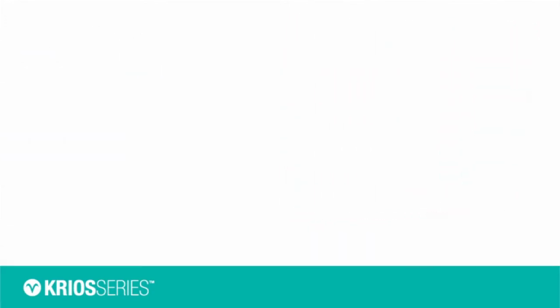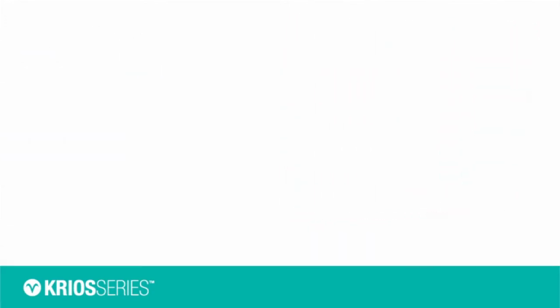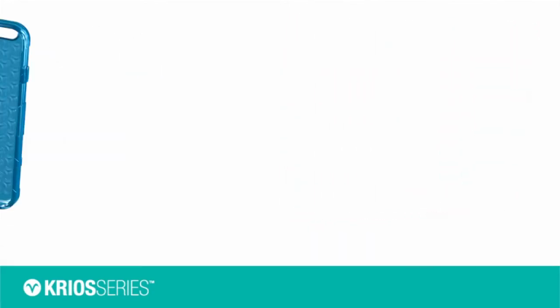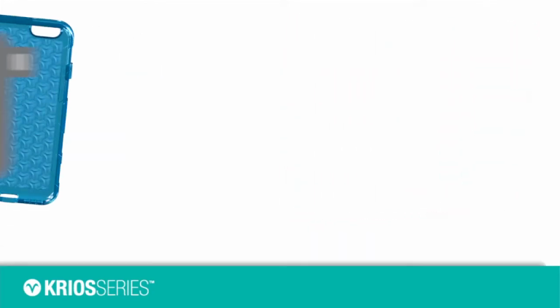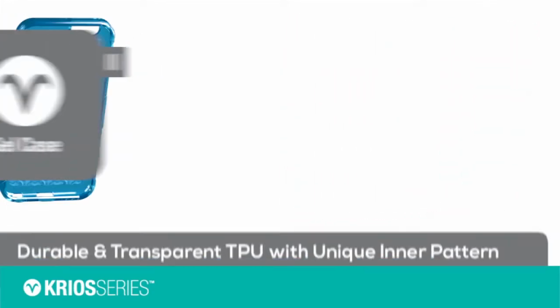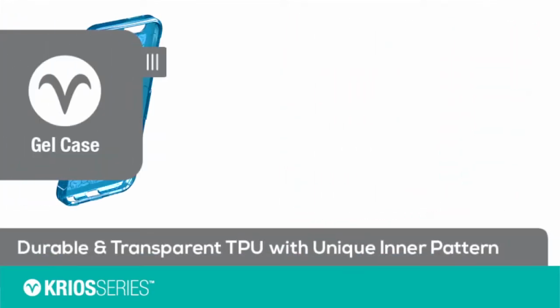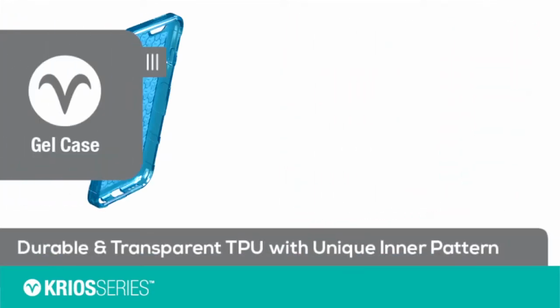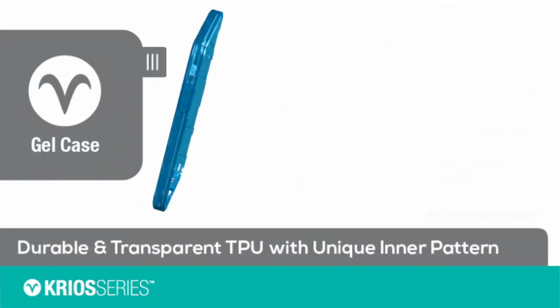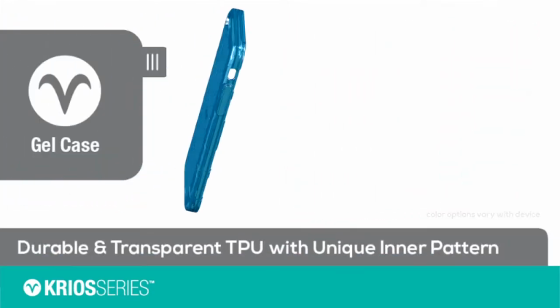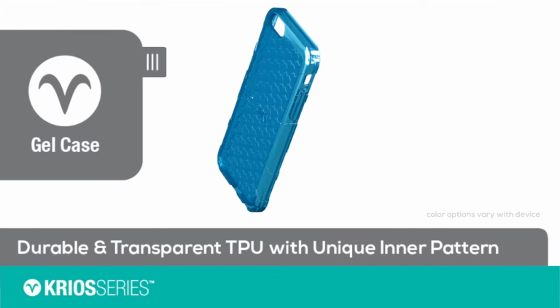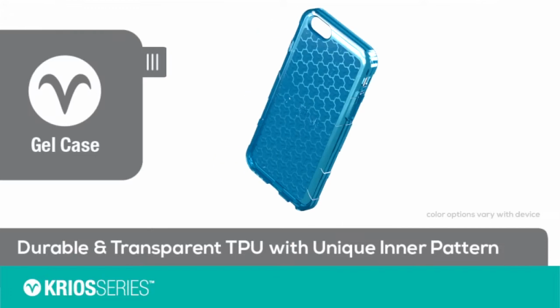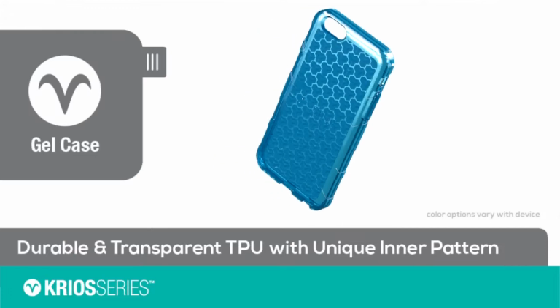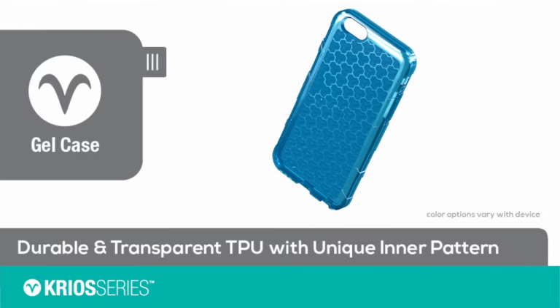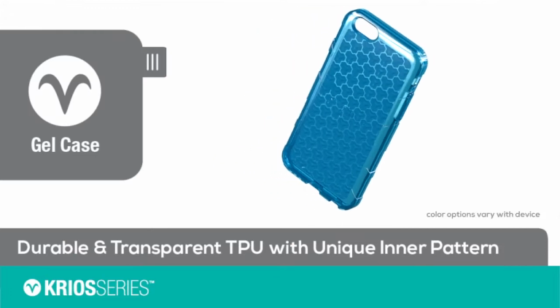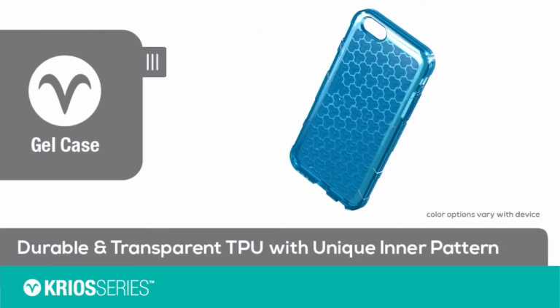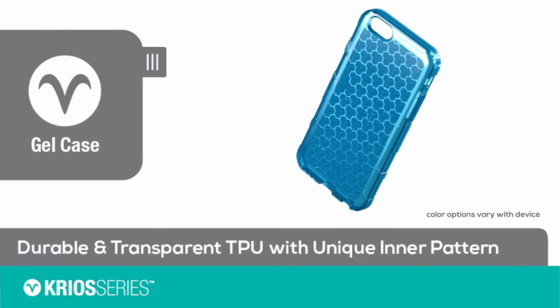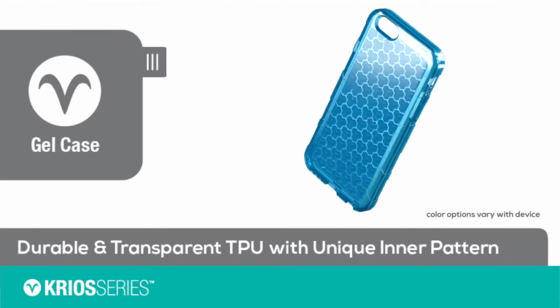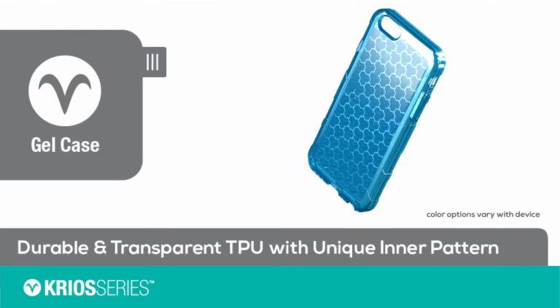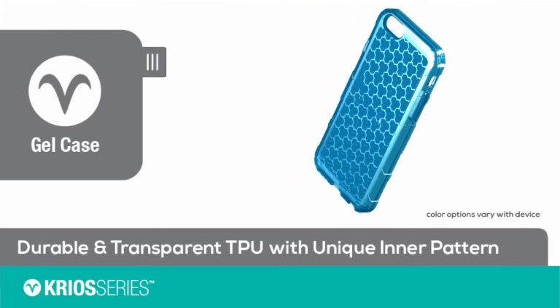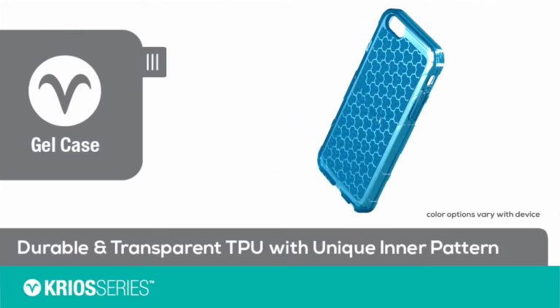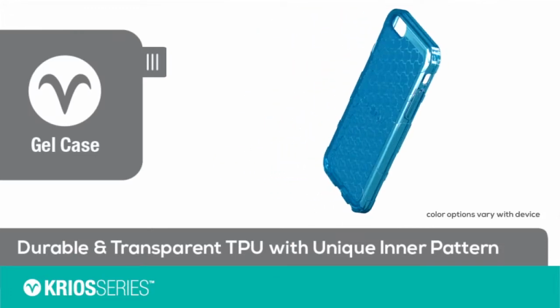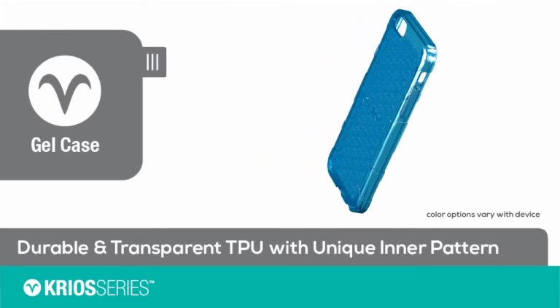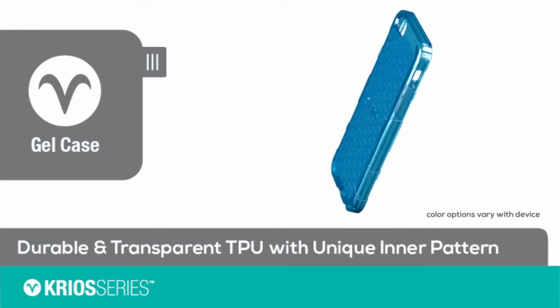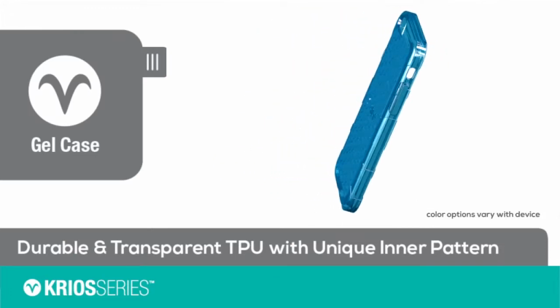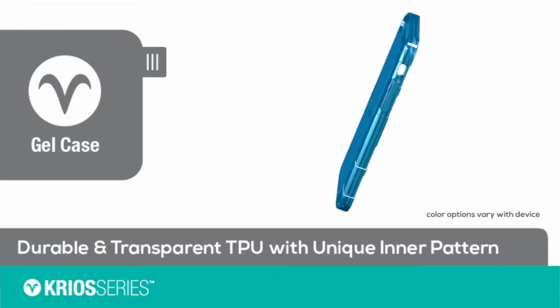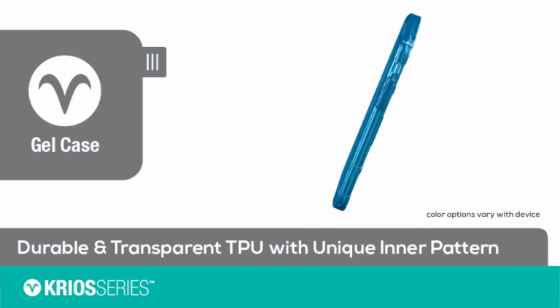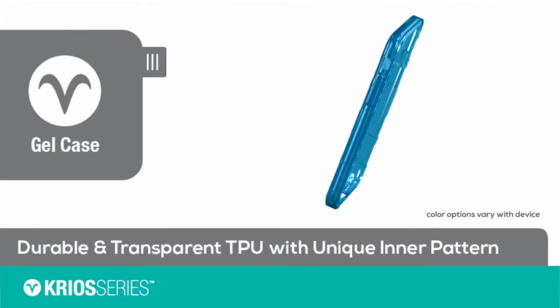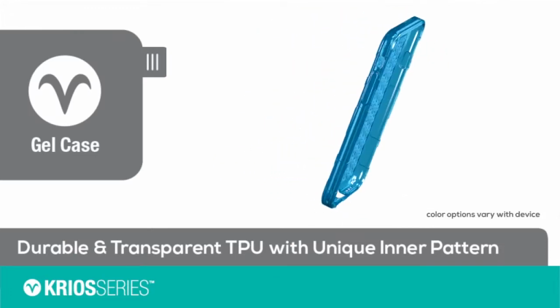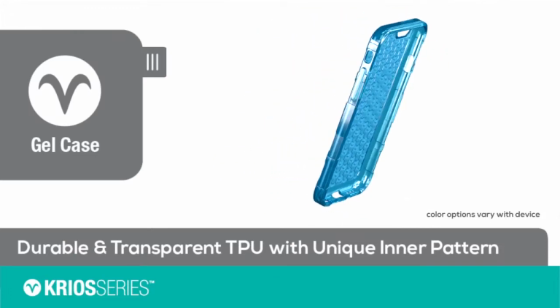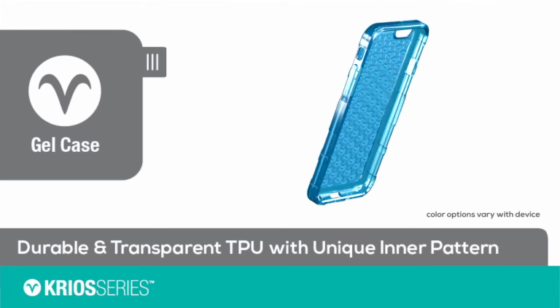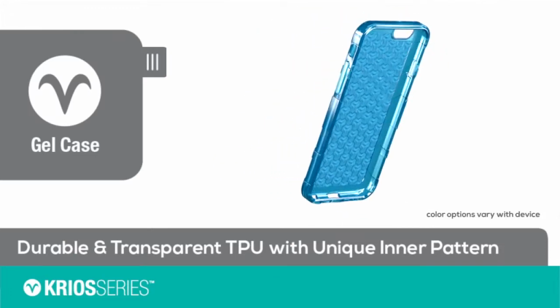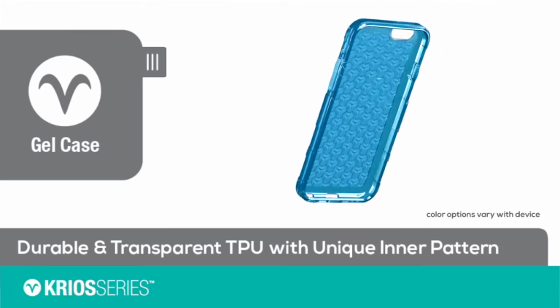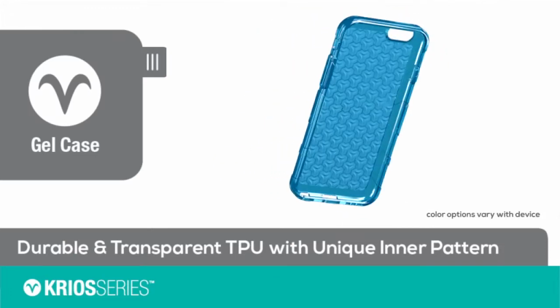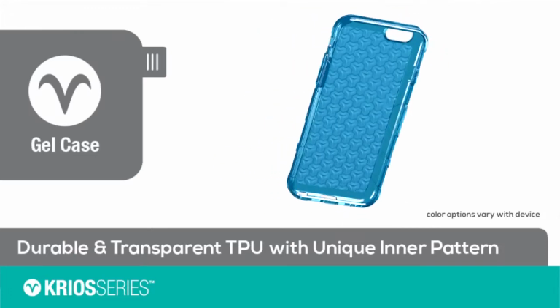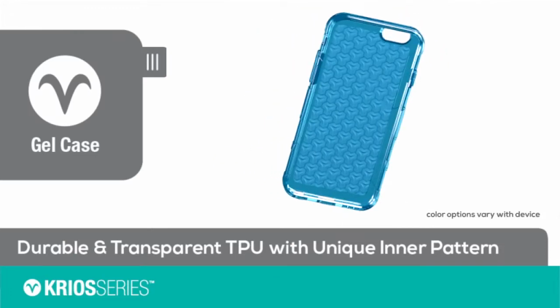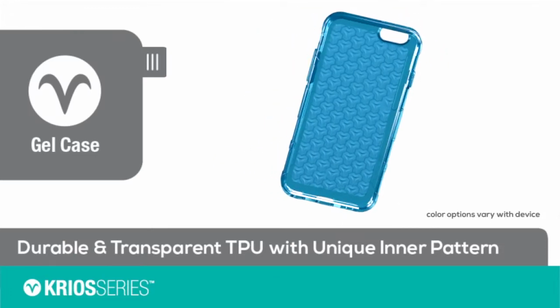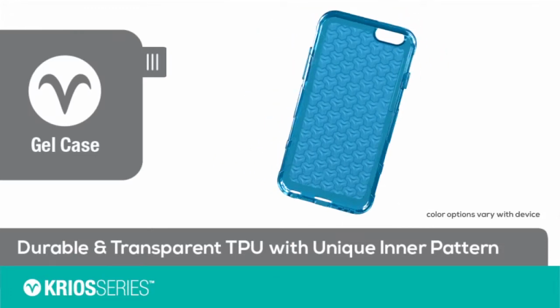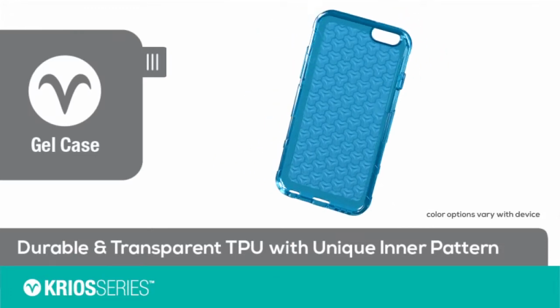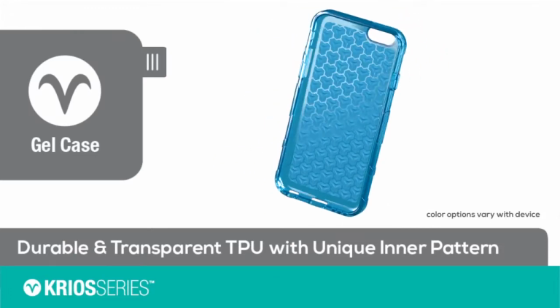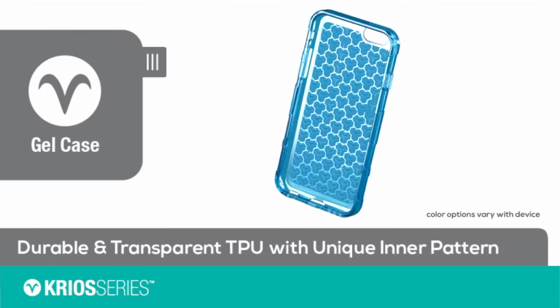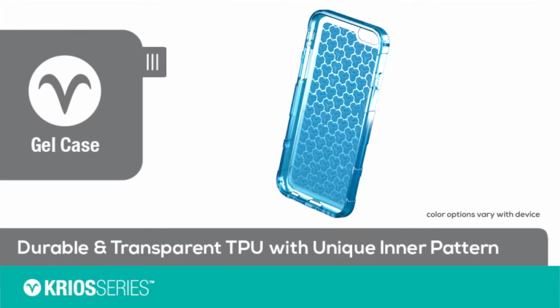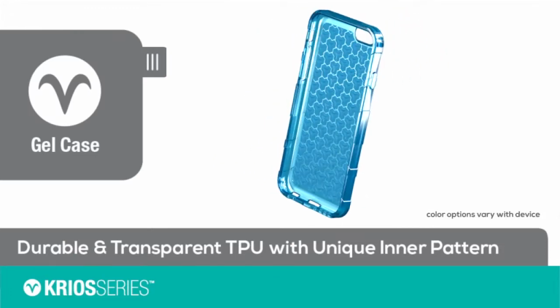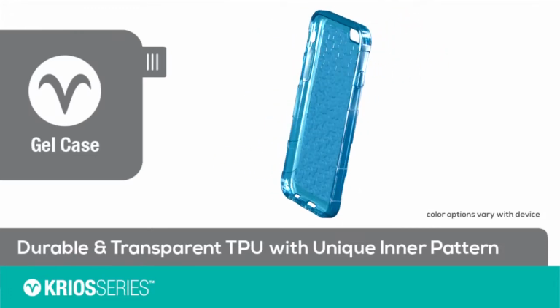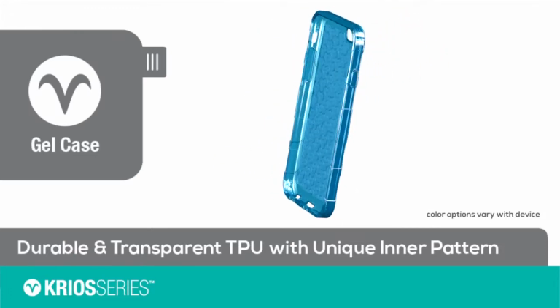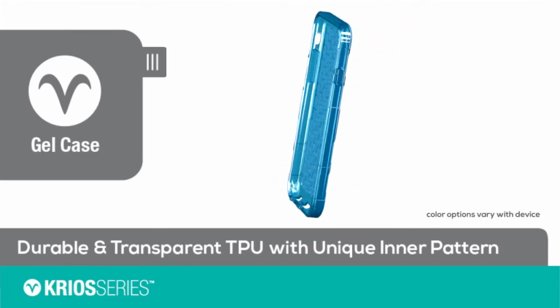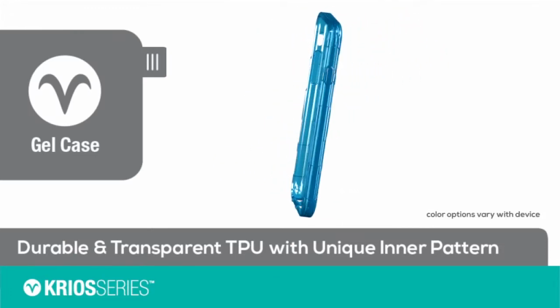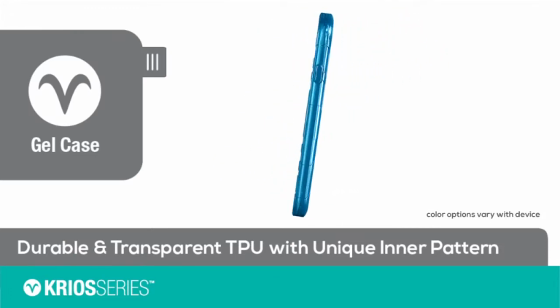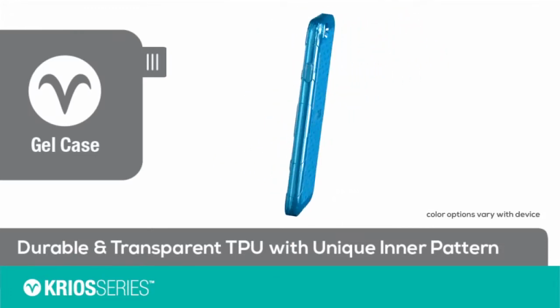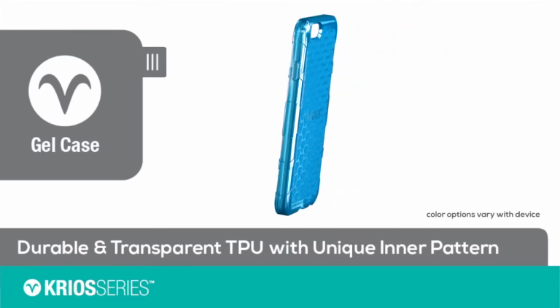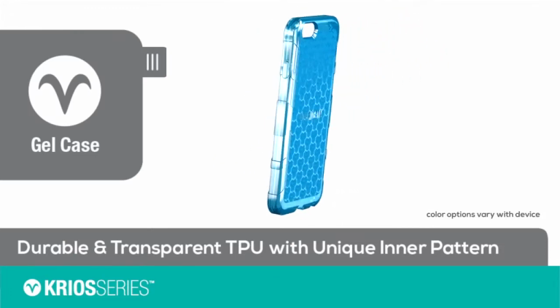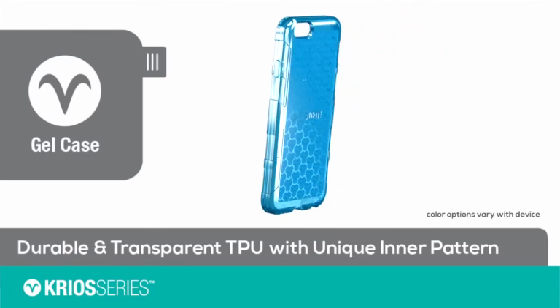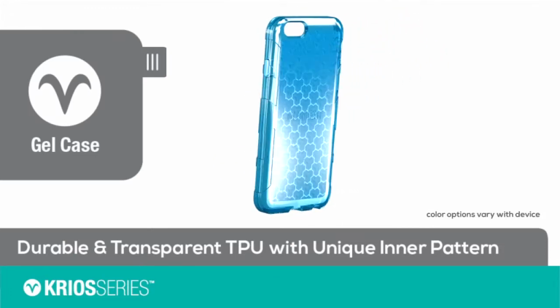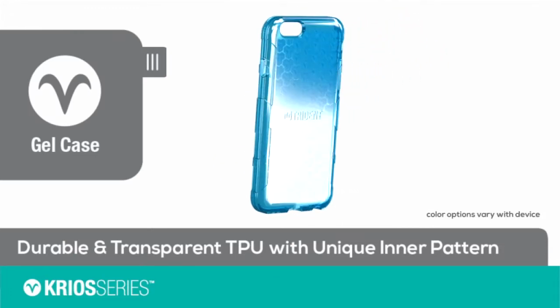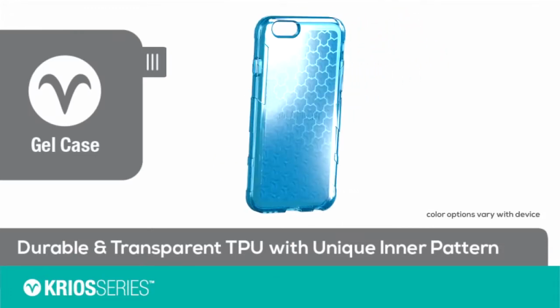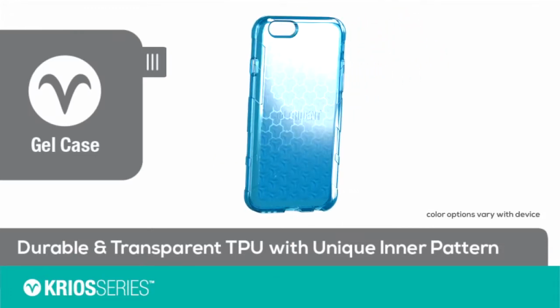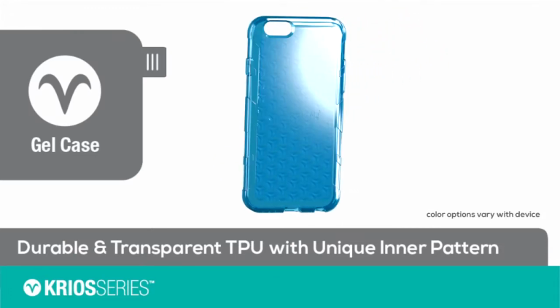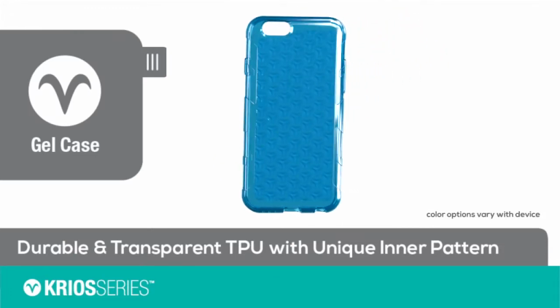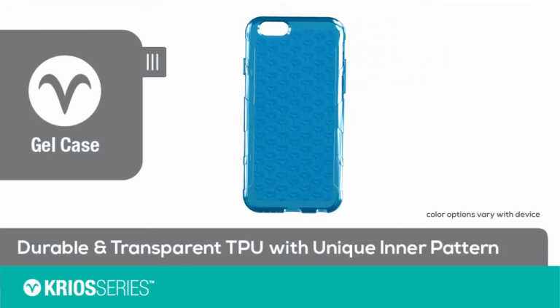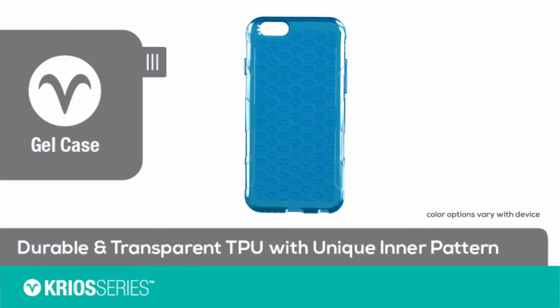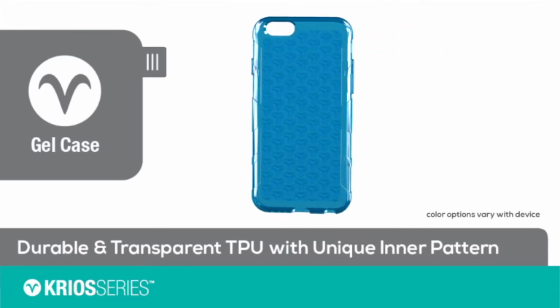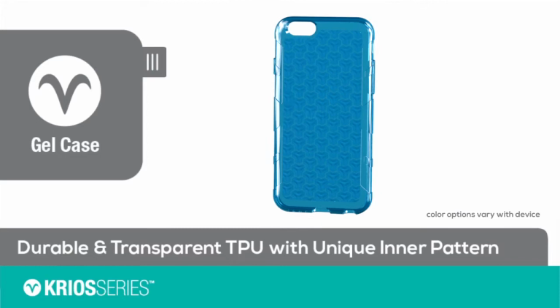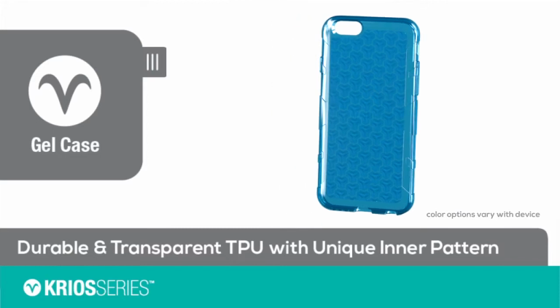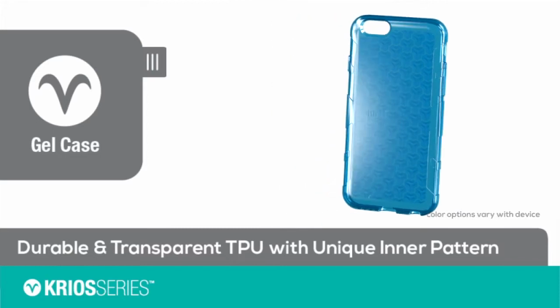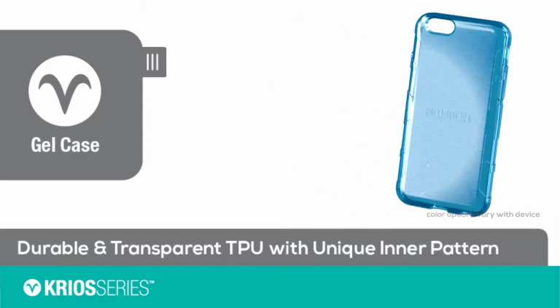The gel case features a high gloss transparent TPU with a unique inner pattern that shows through the smooth outside of the case.